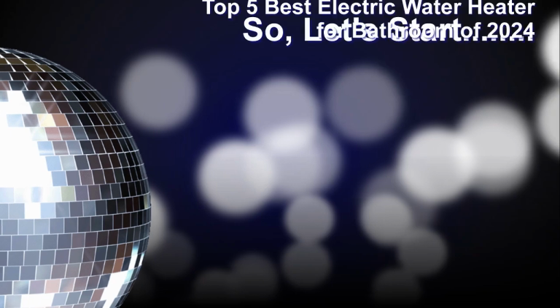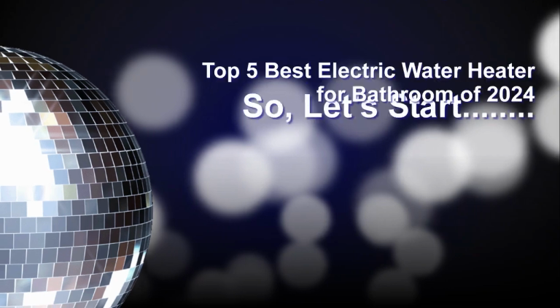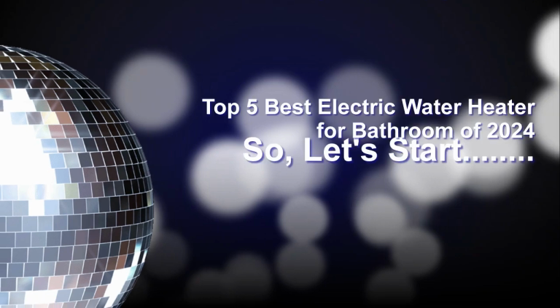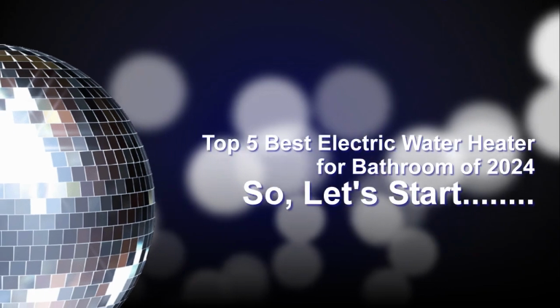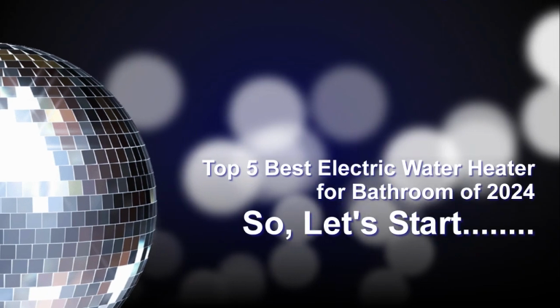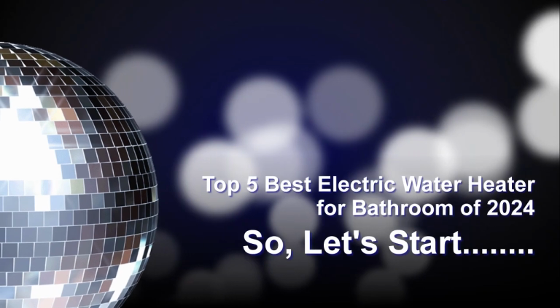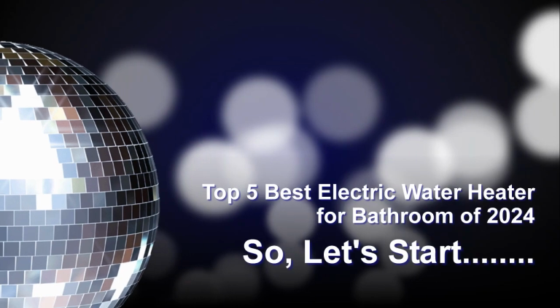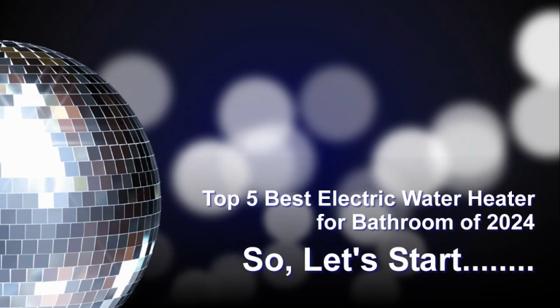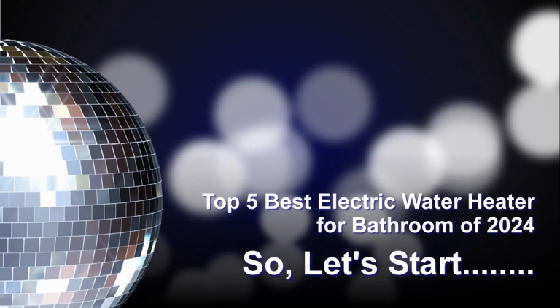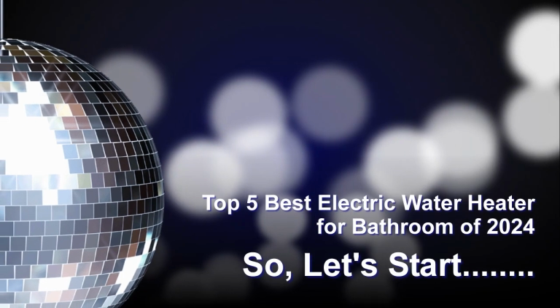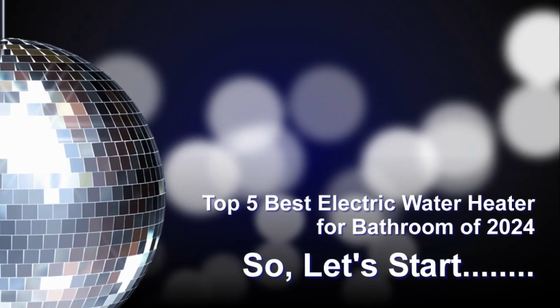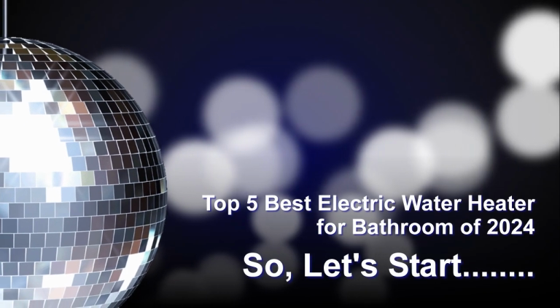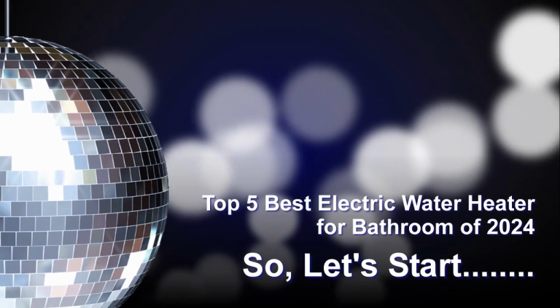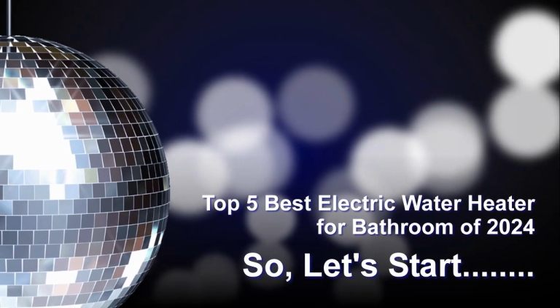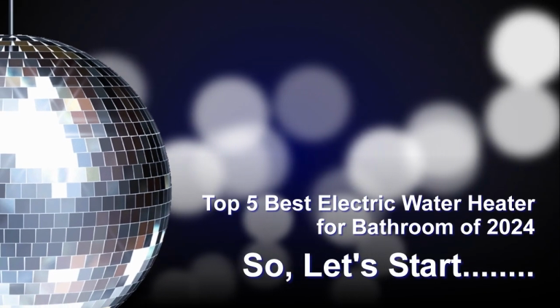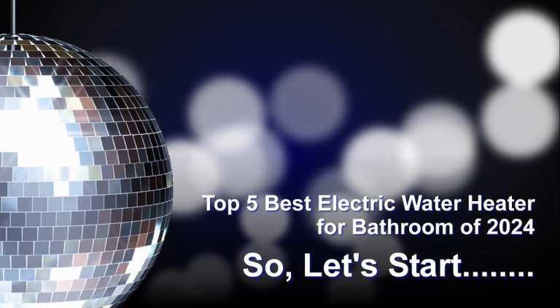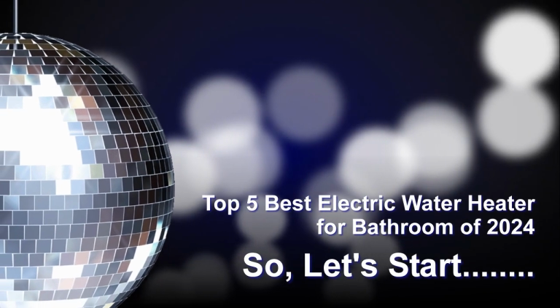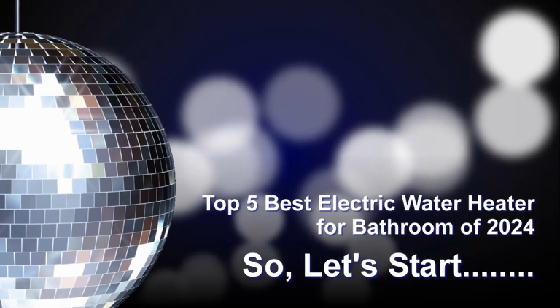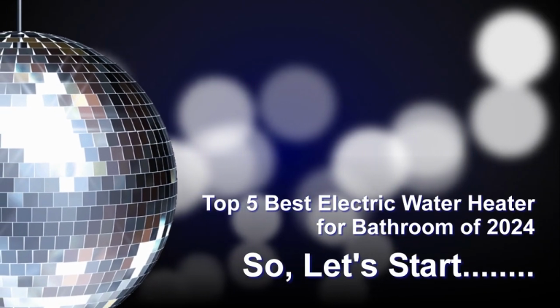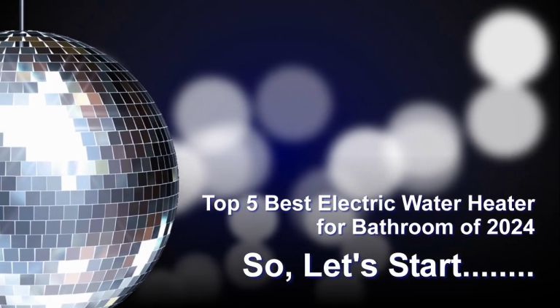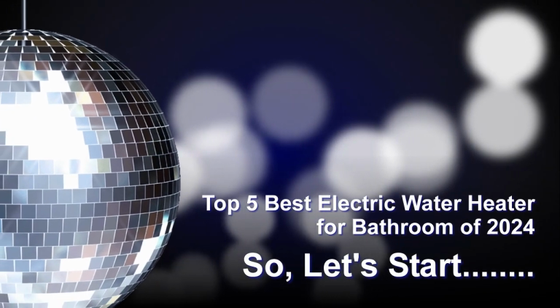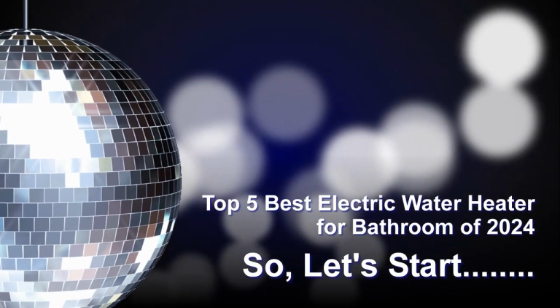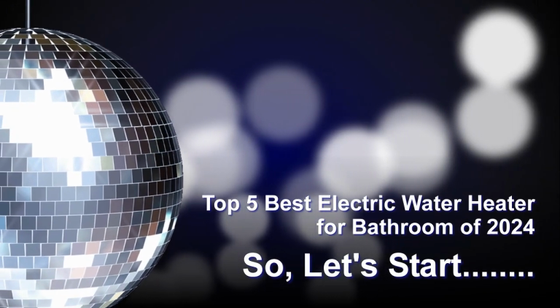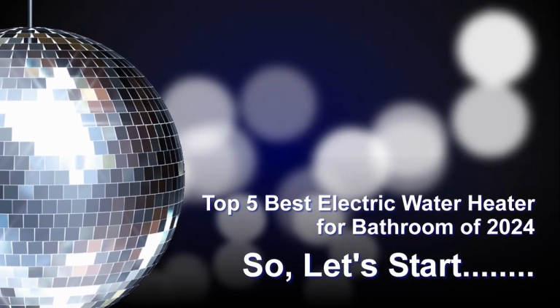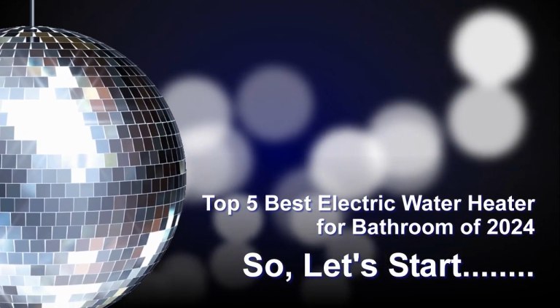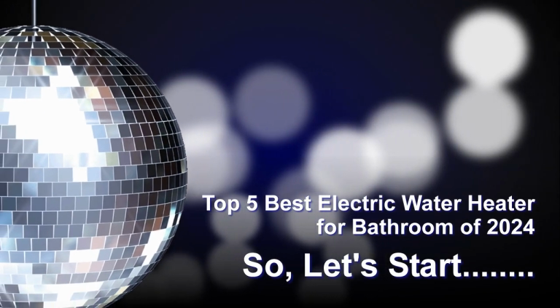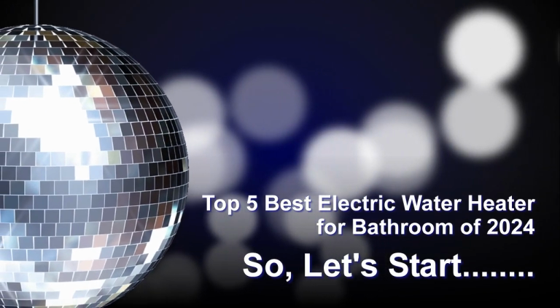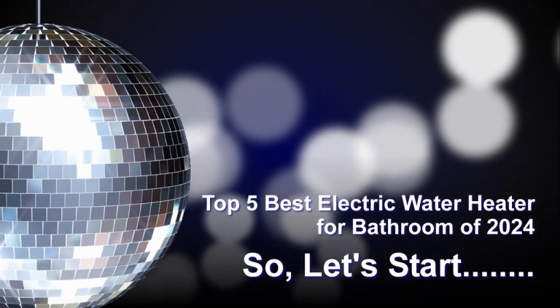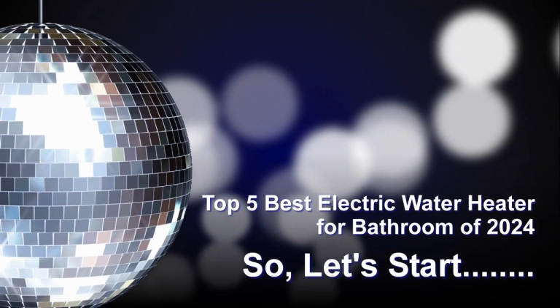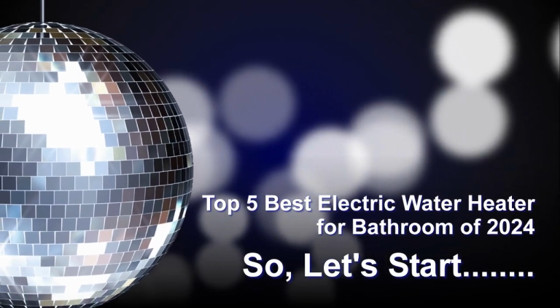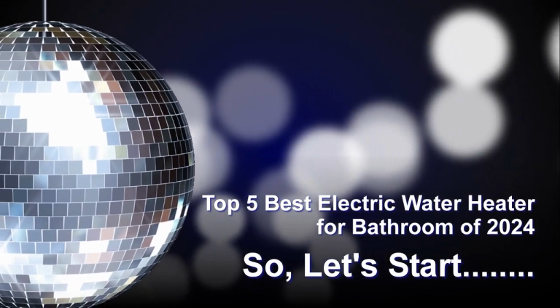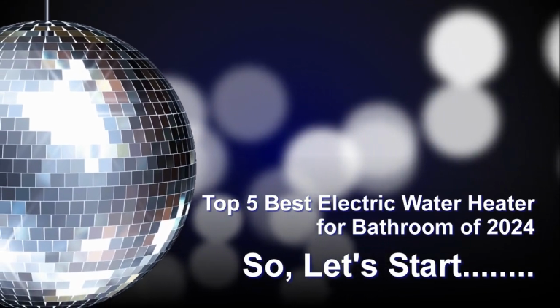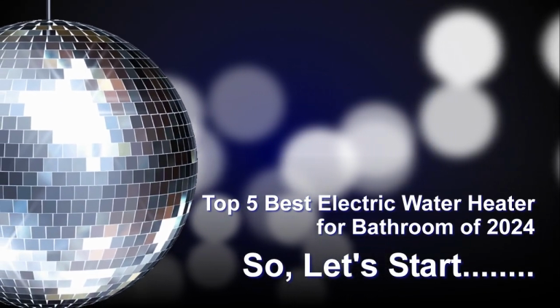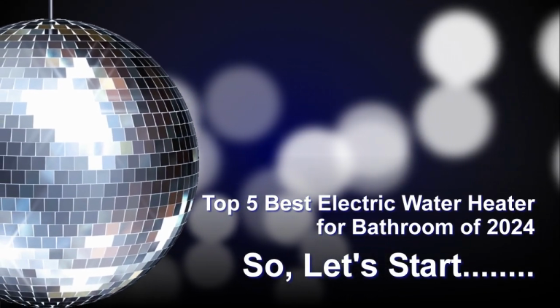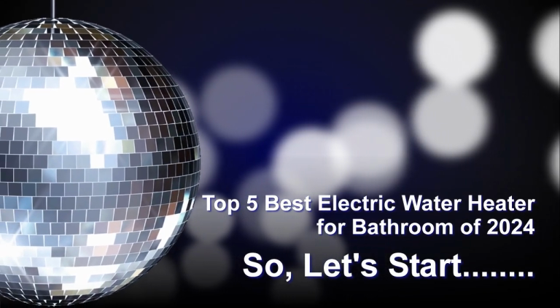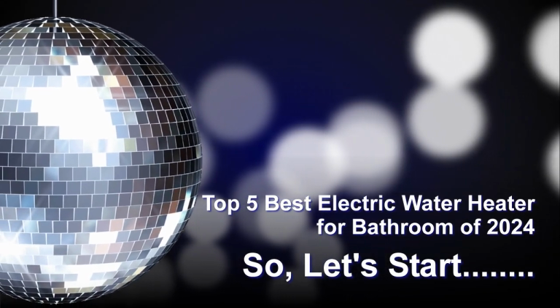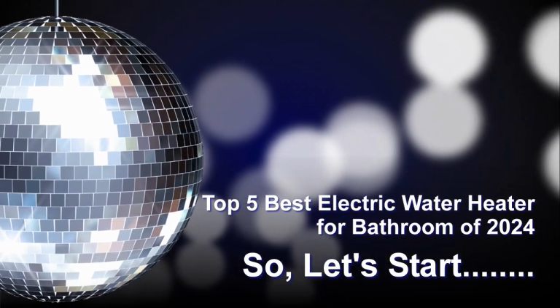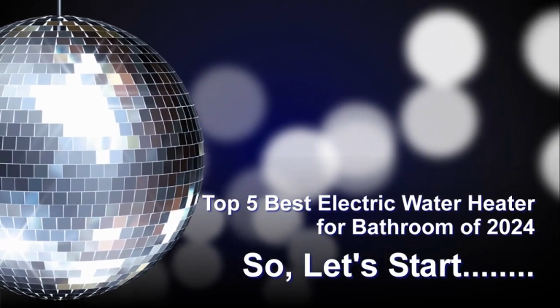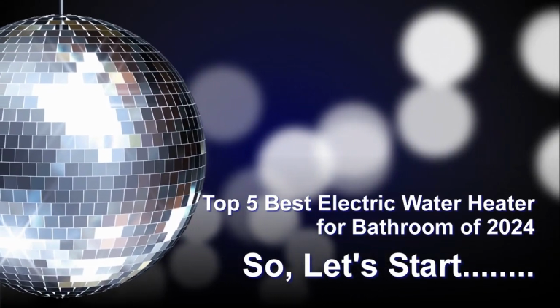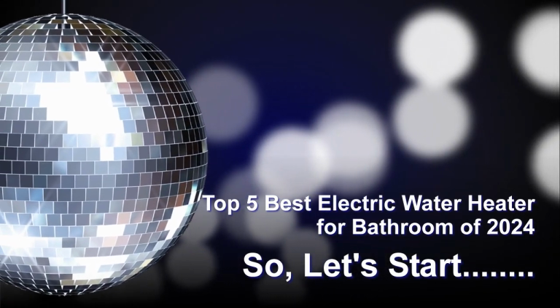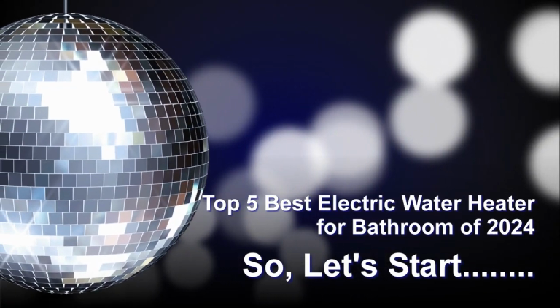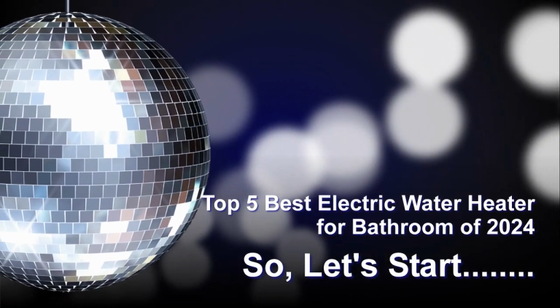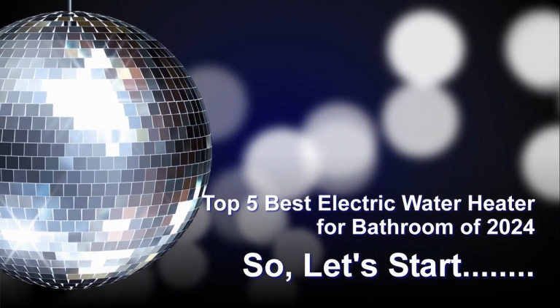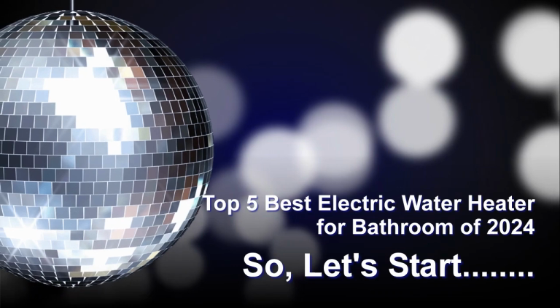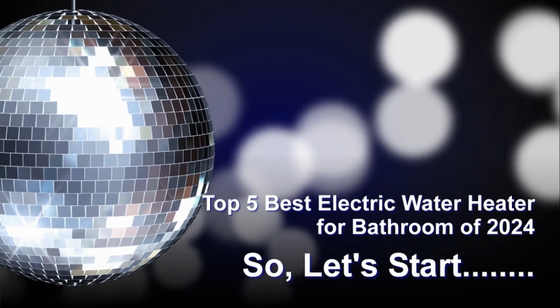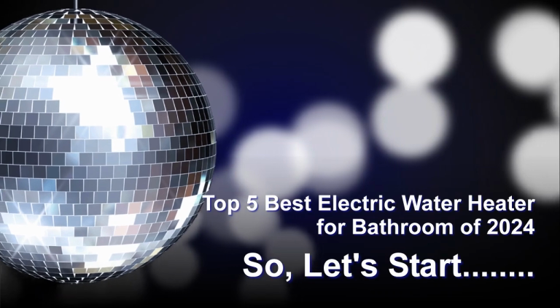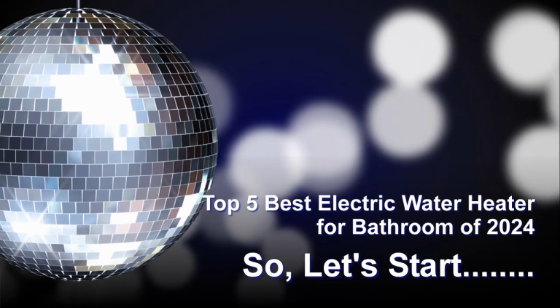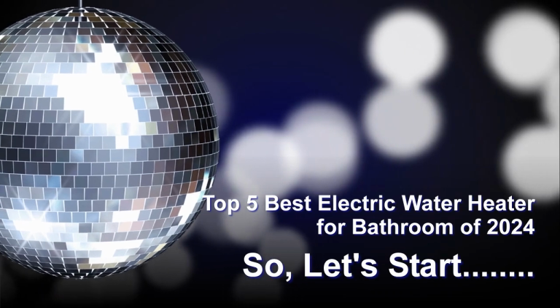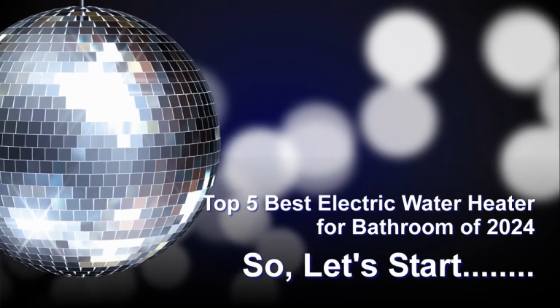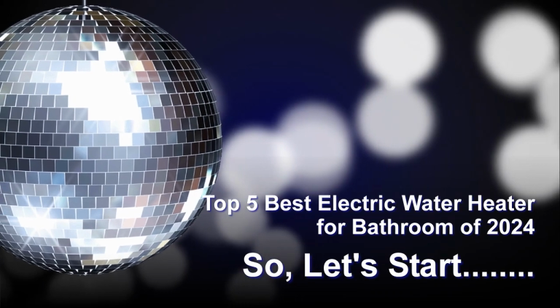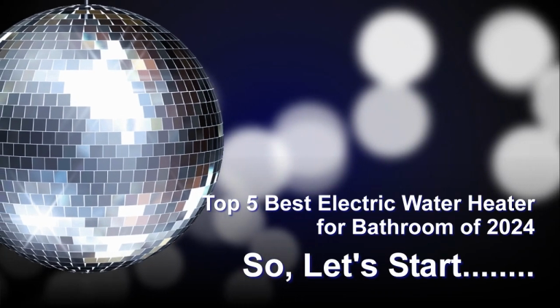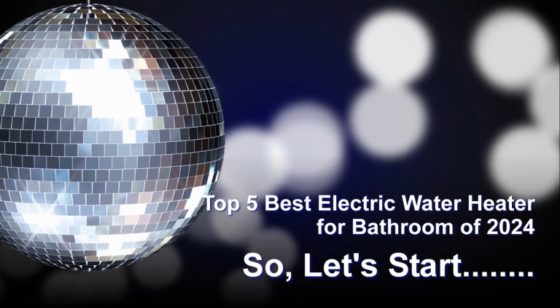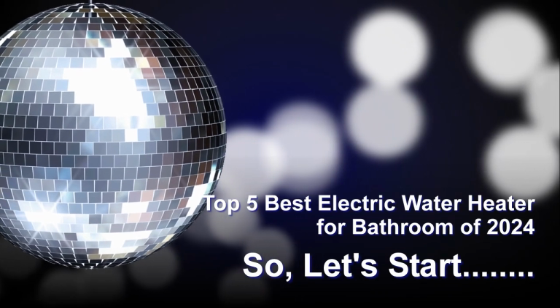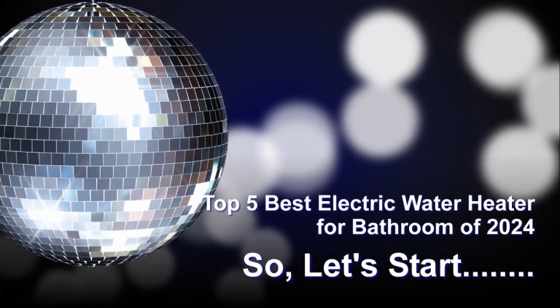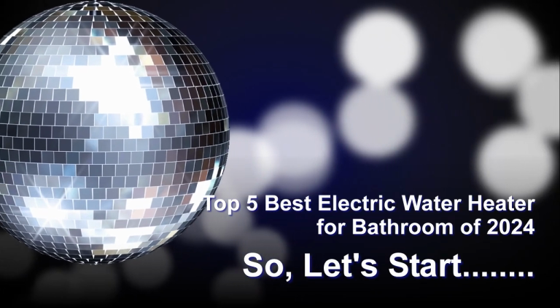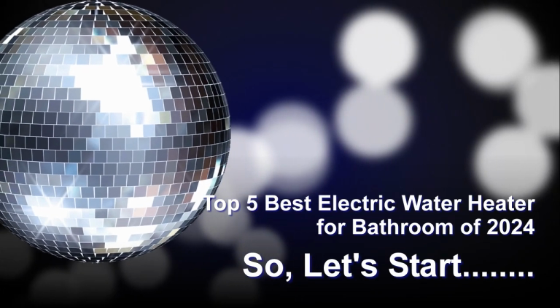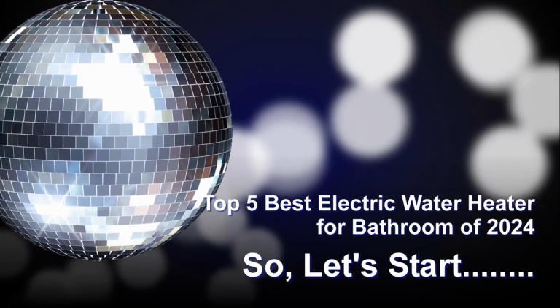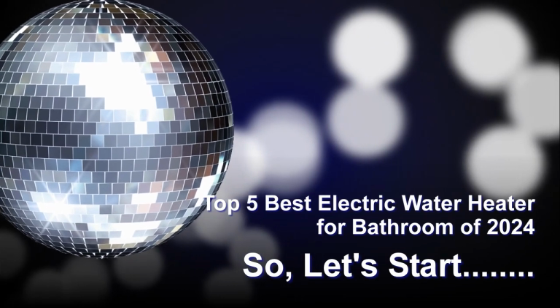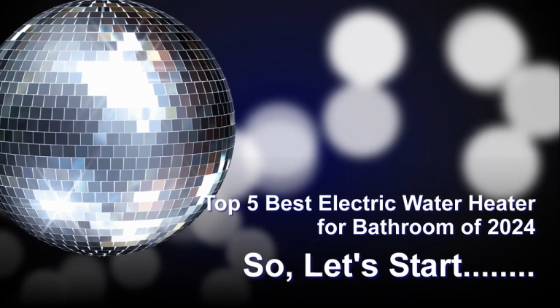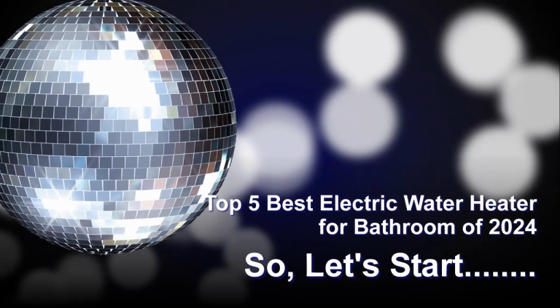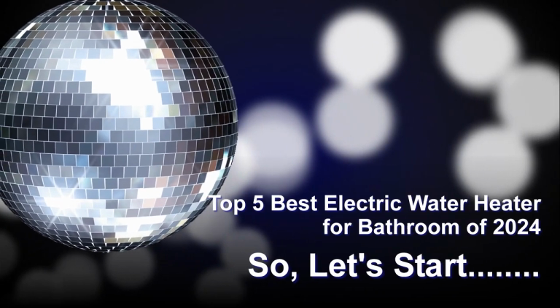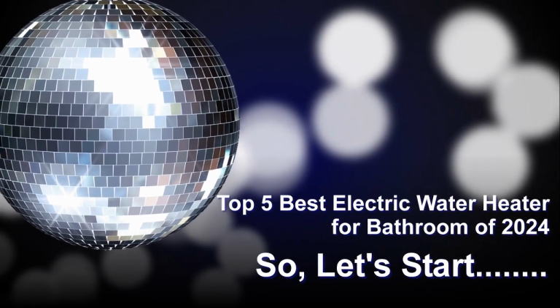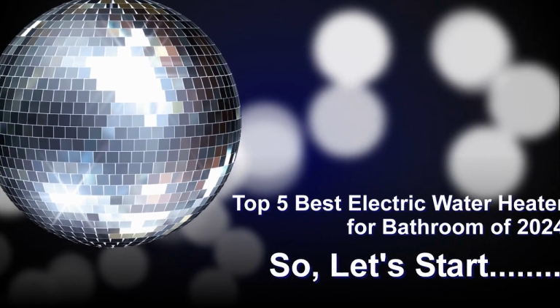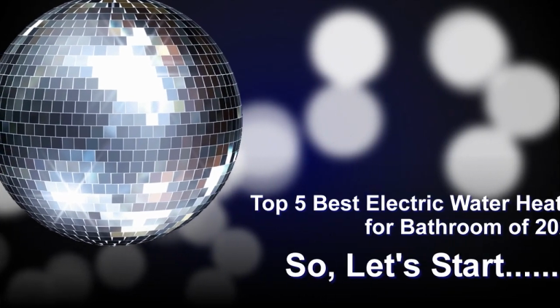Today's video, I will share with you the top 5 best electric water heaters for bathroom of 2024. Let's start.